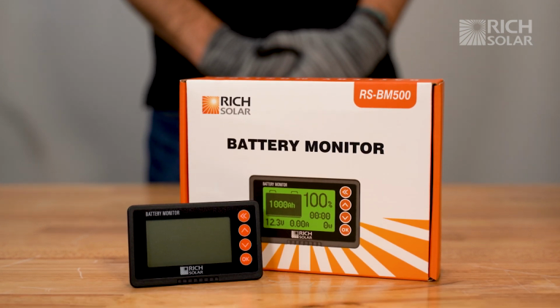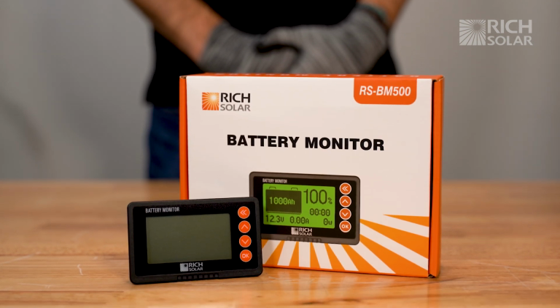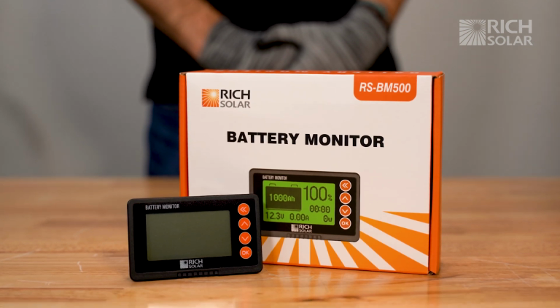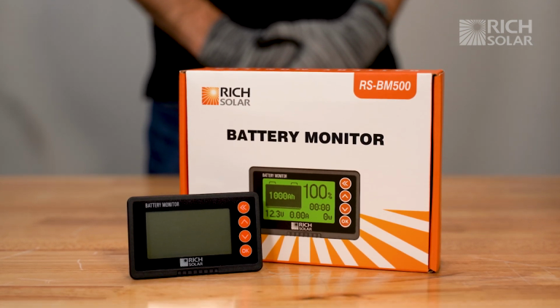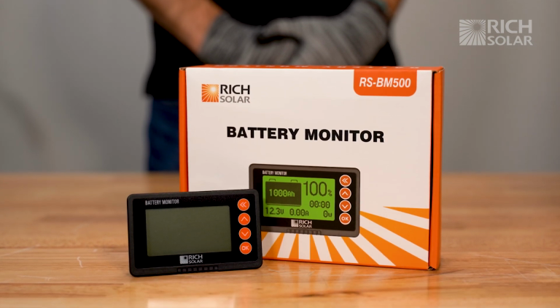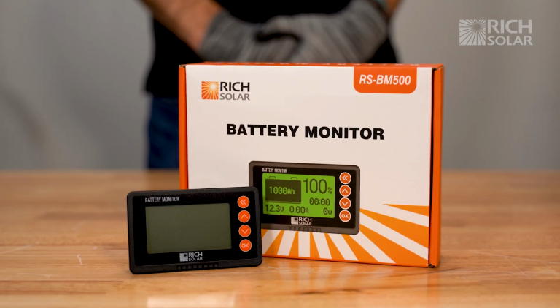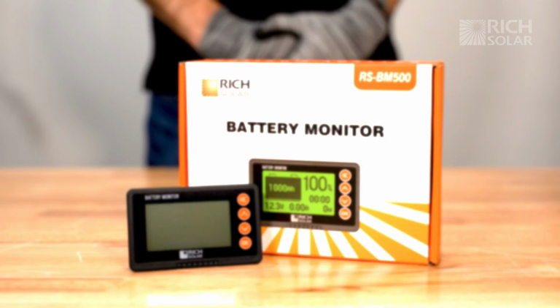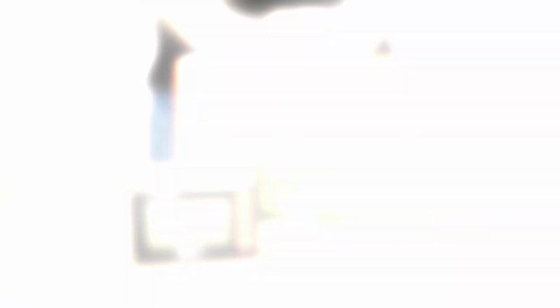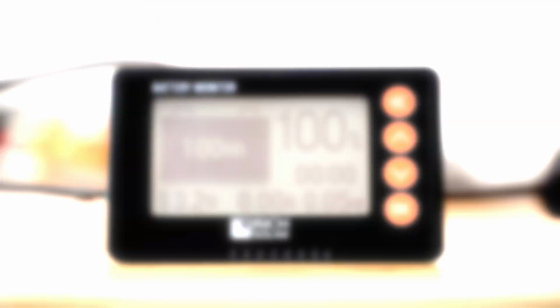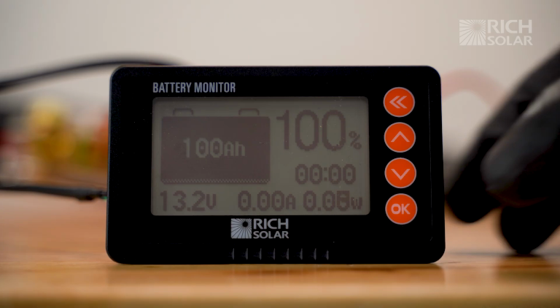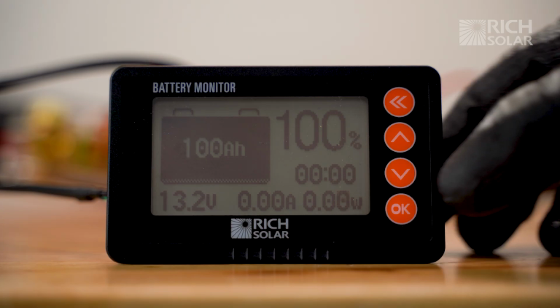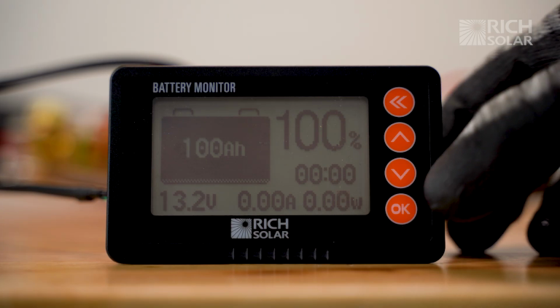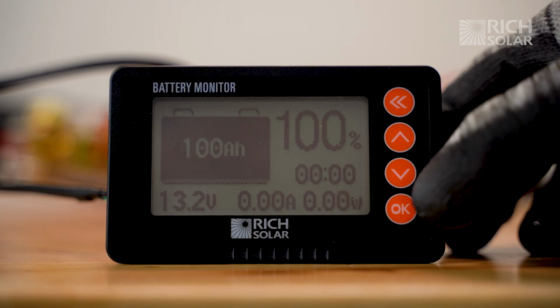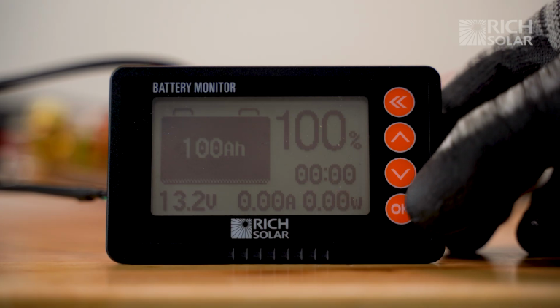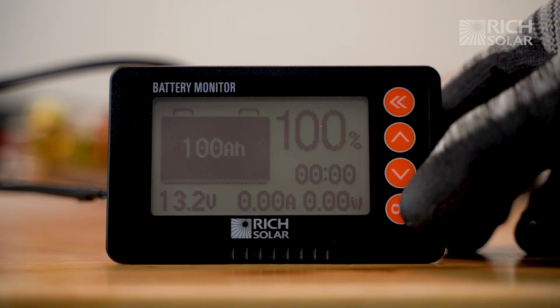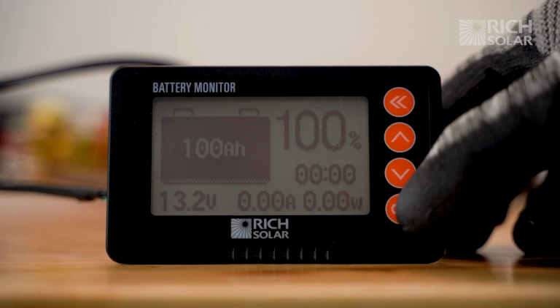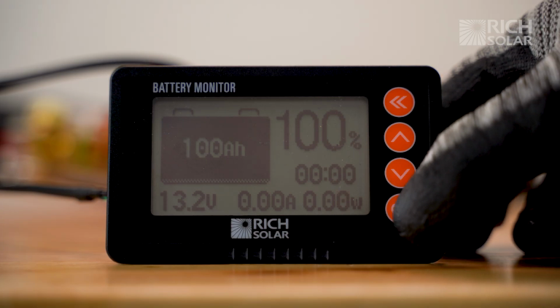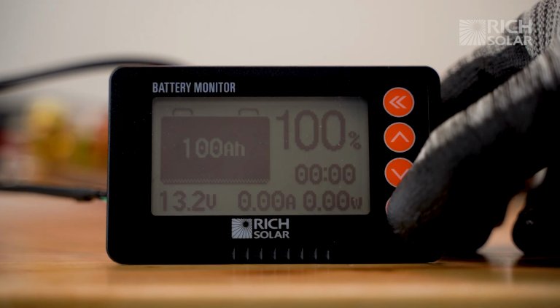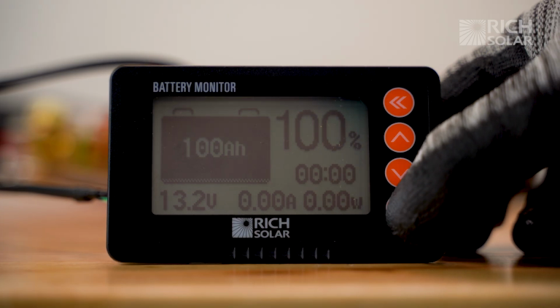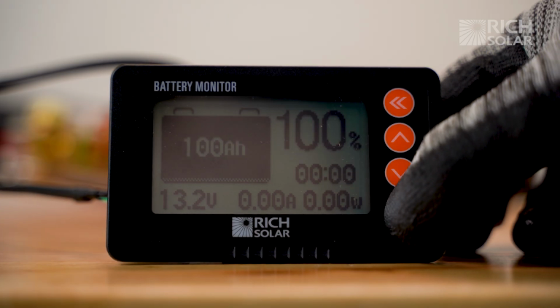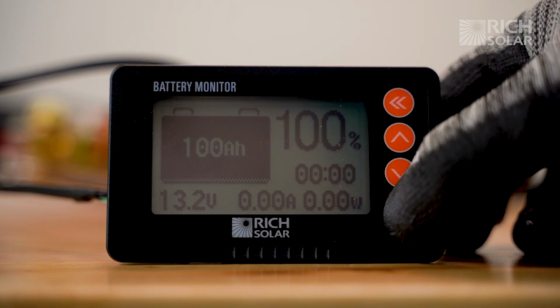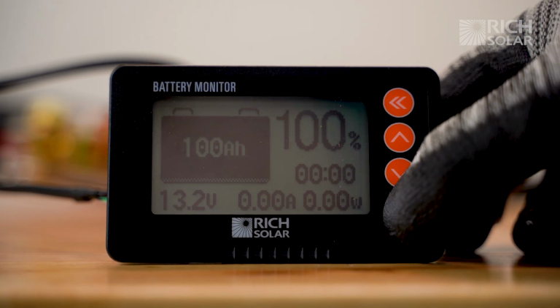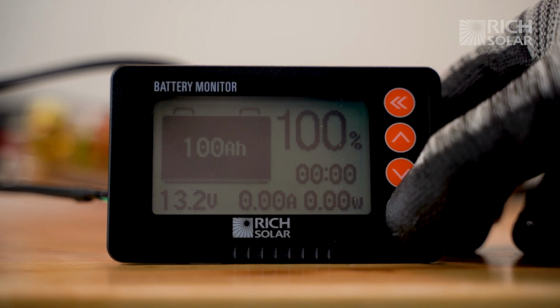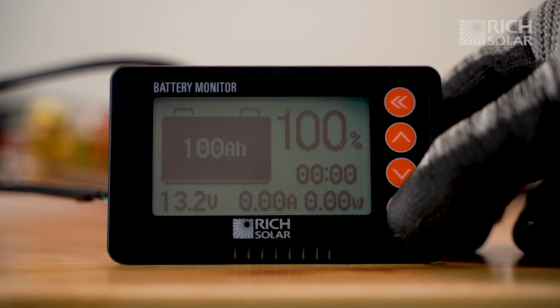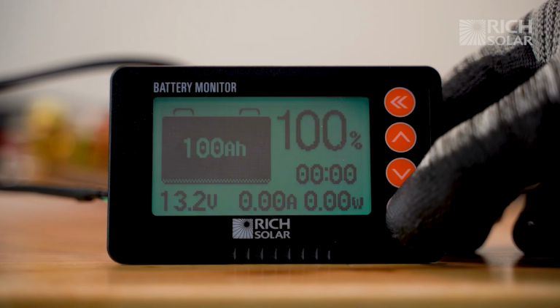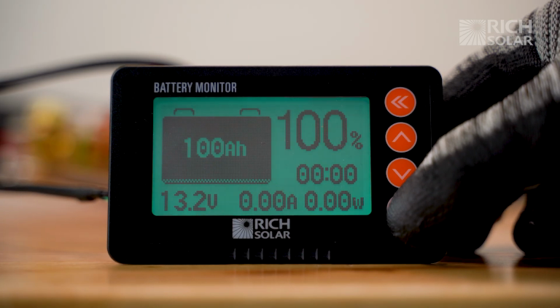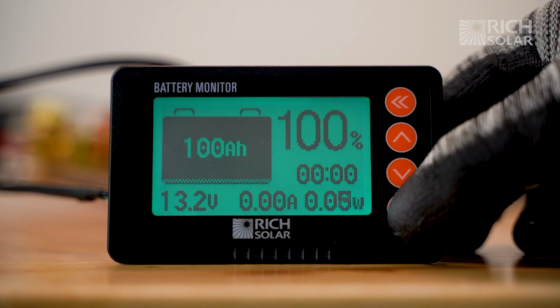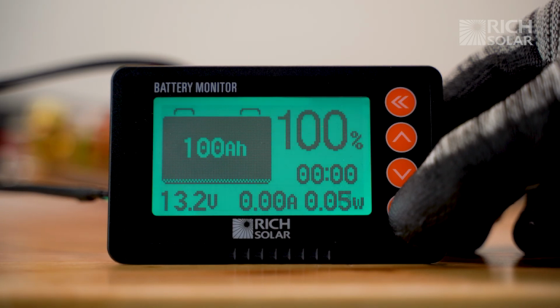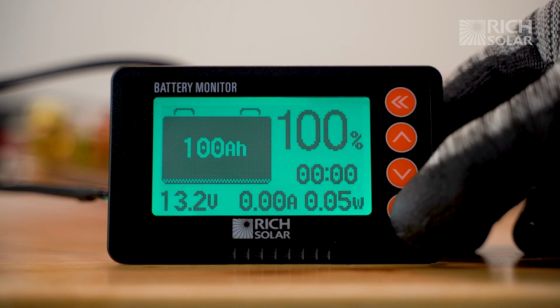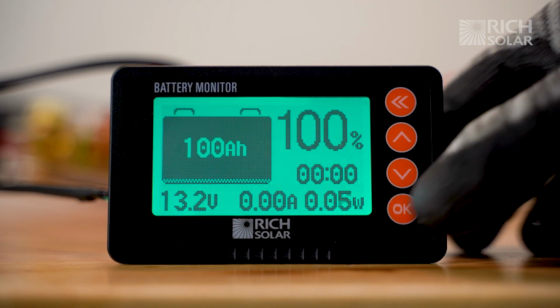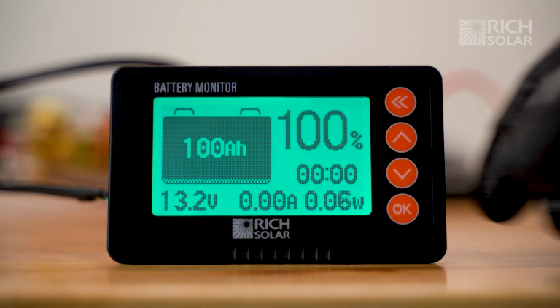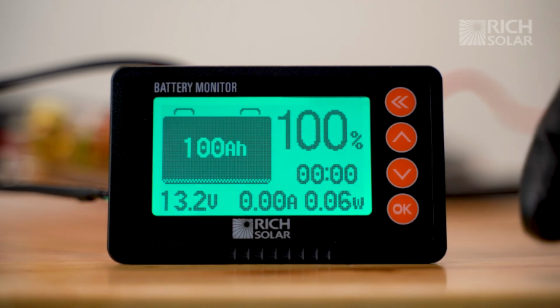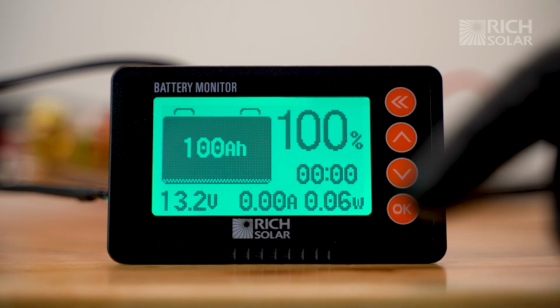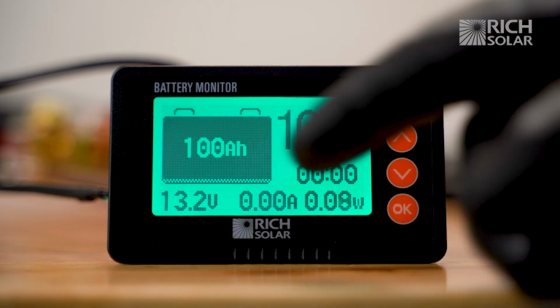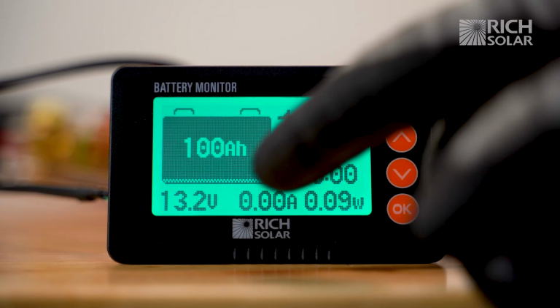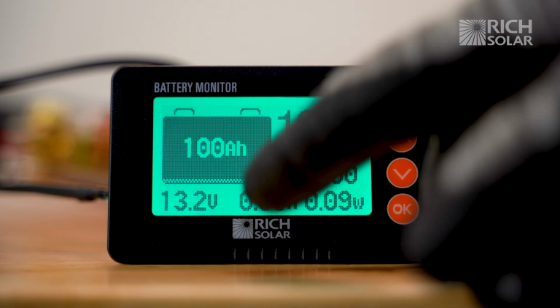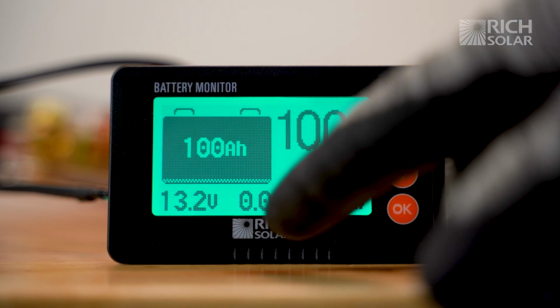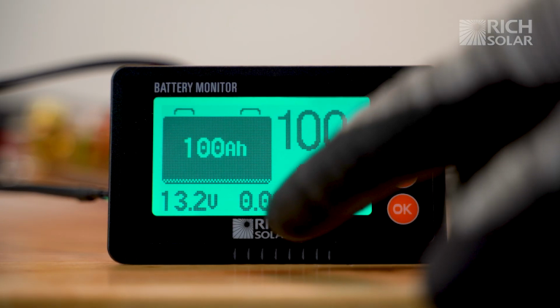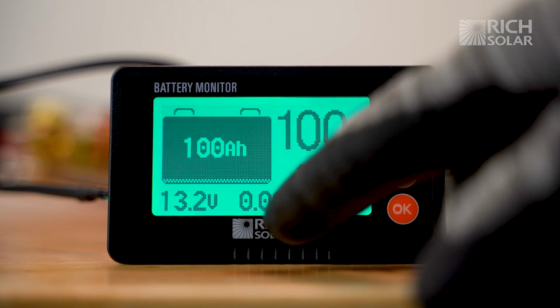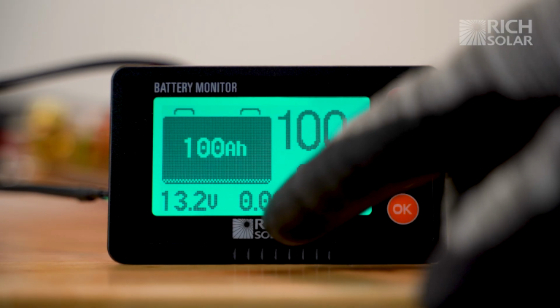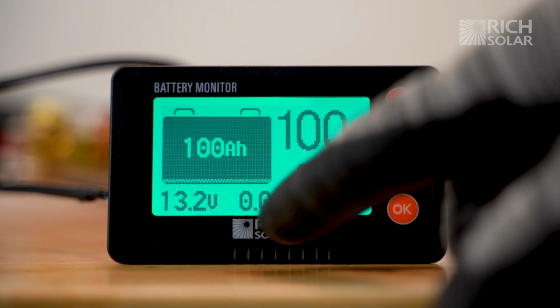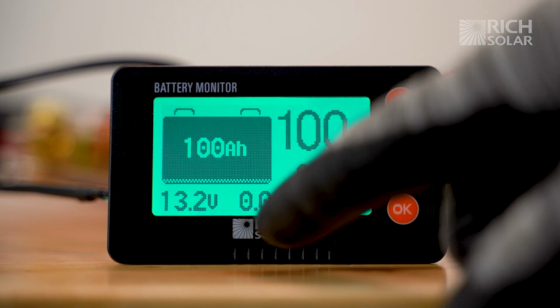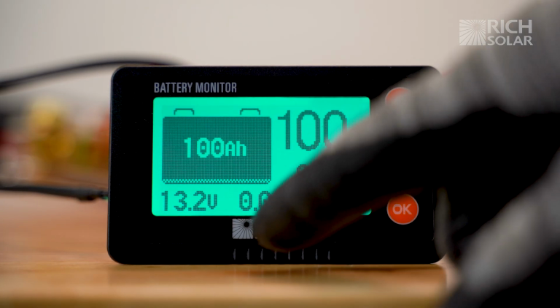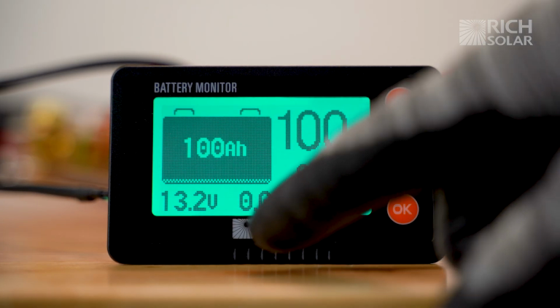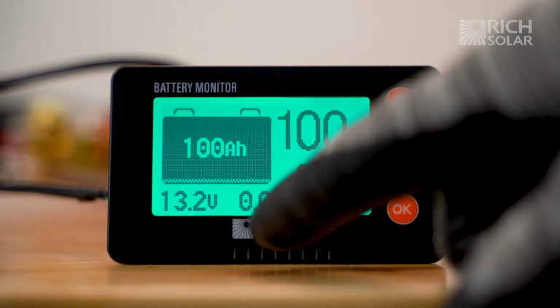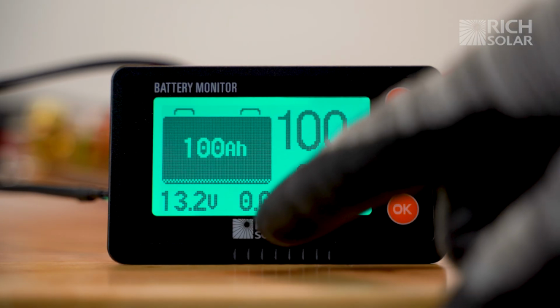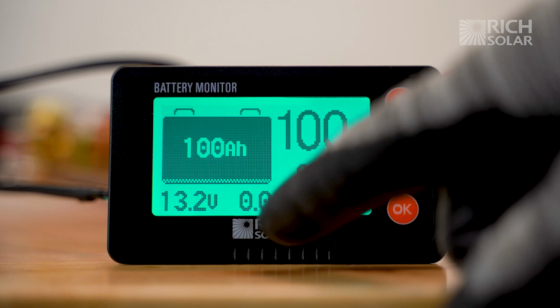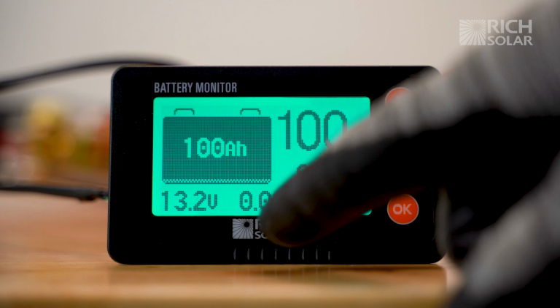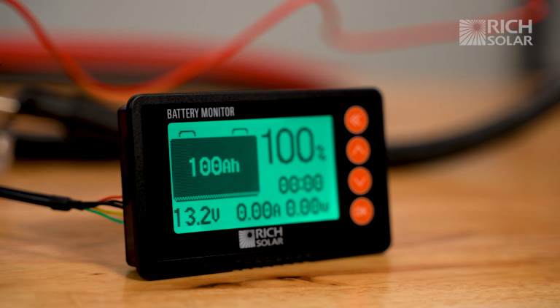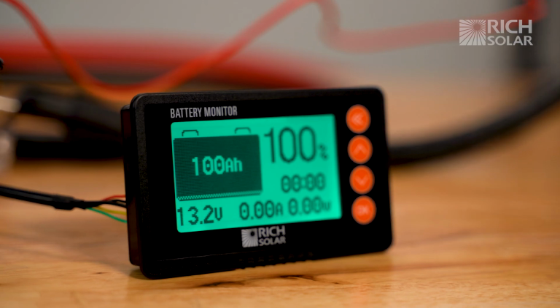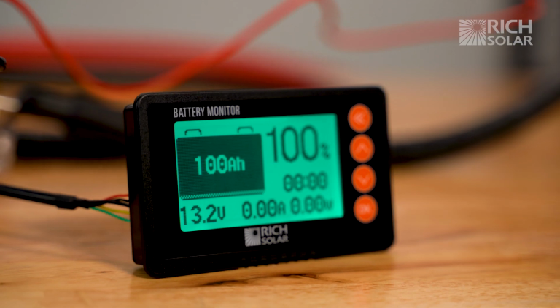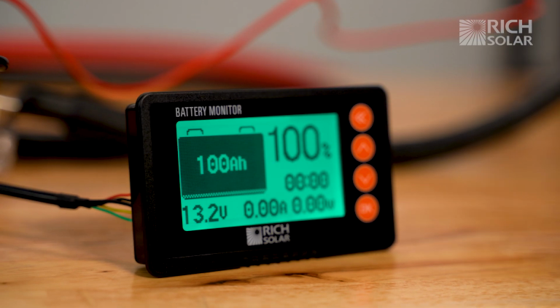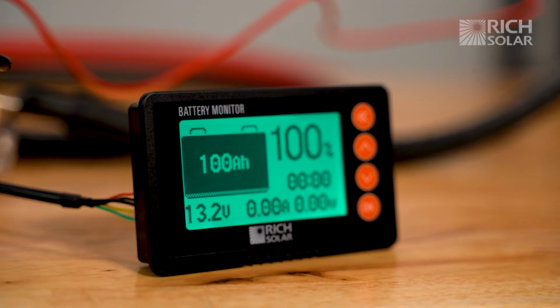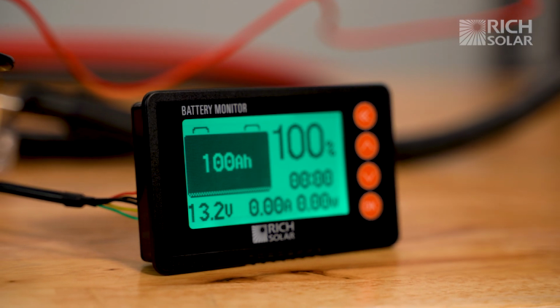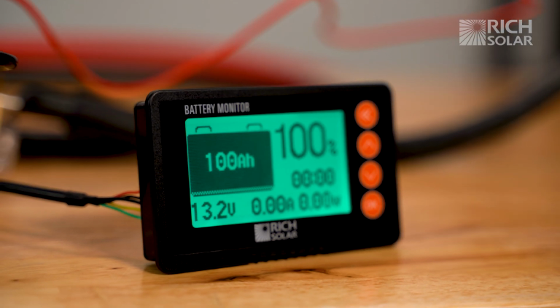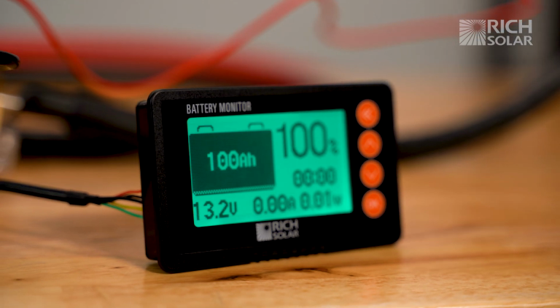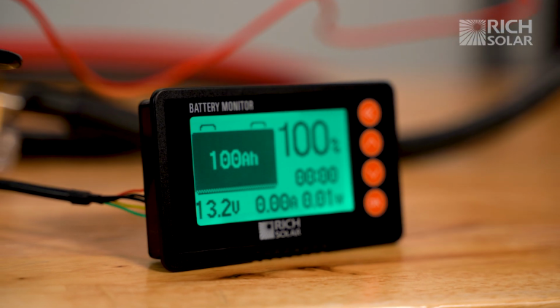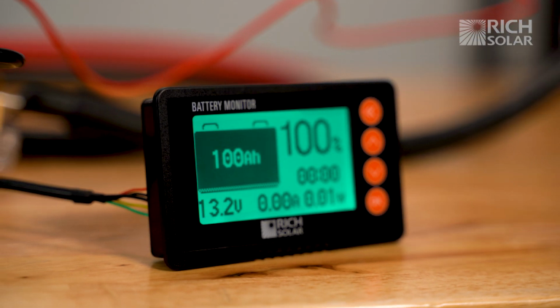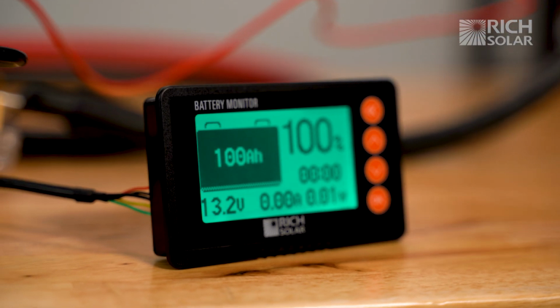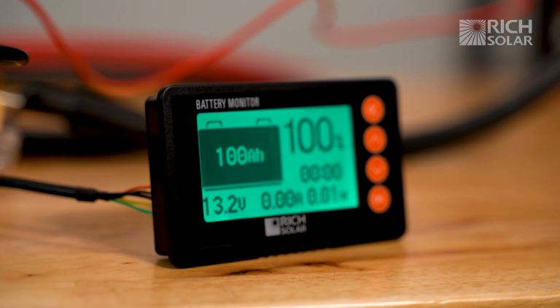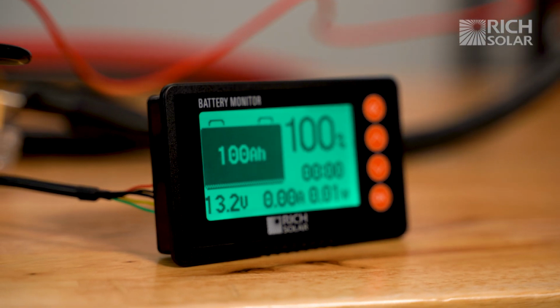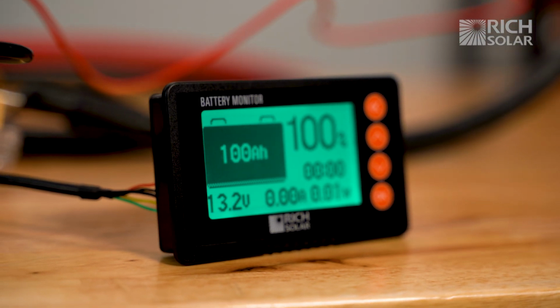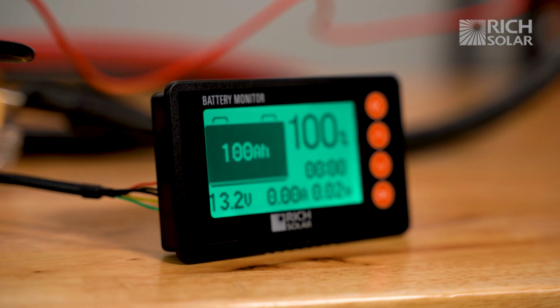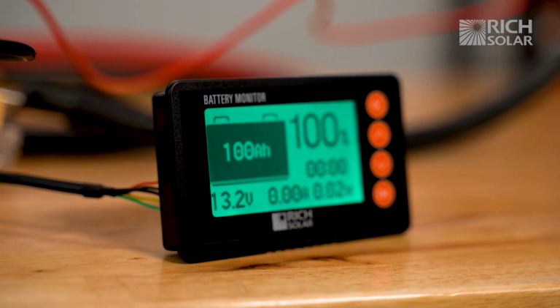This monitor checks and displays your battery's capacity, charge level, and voltage using this backlit LCD screen.